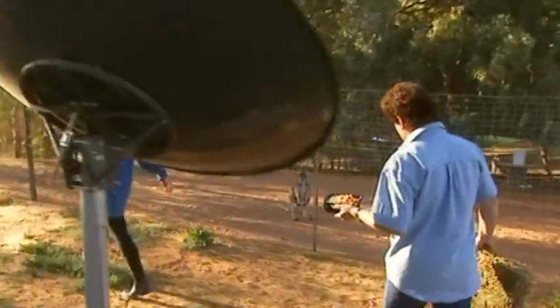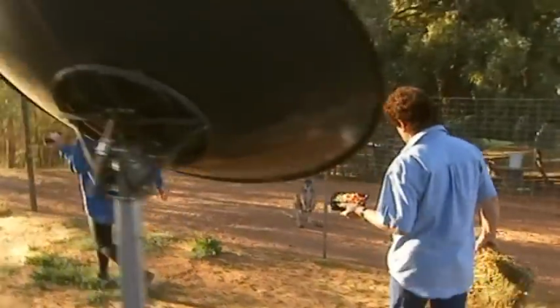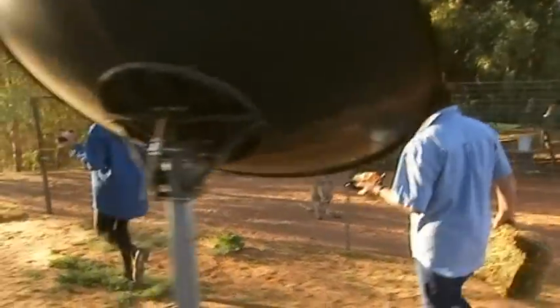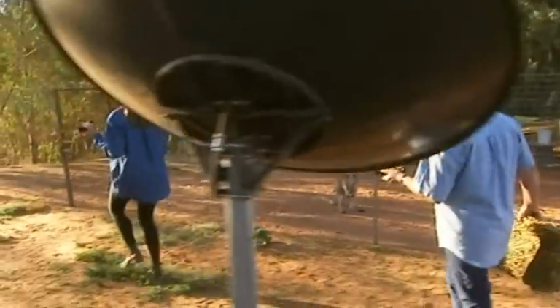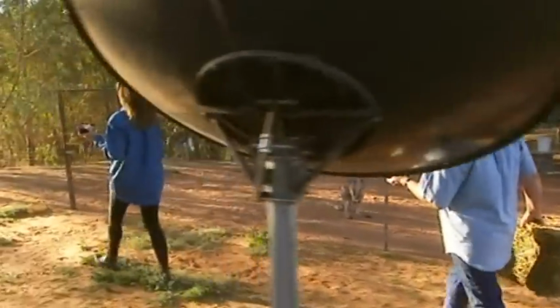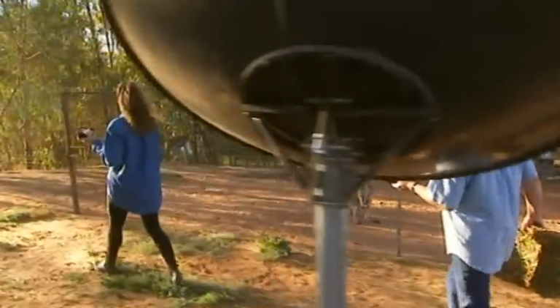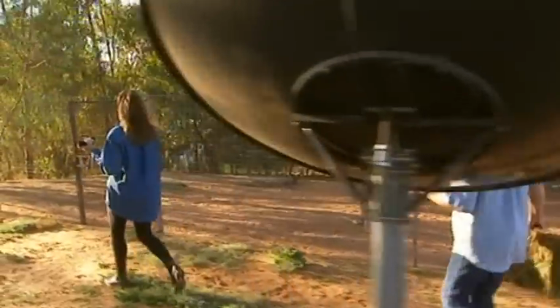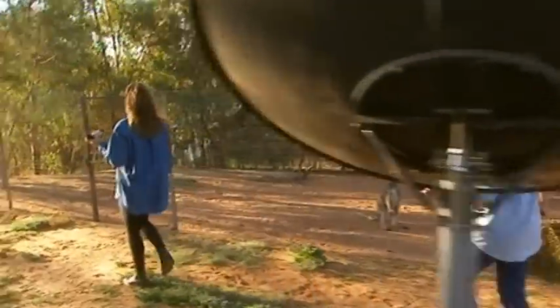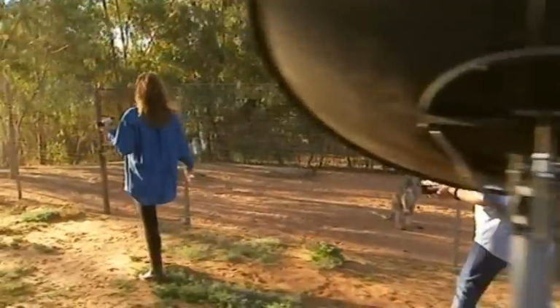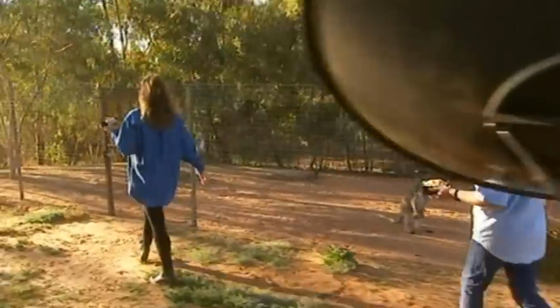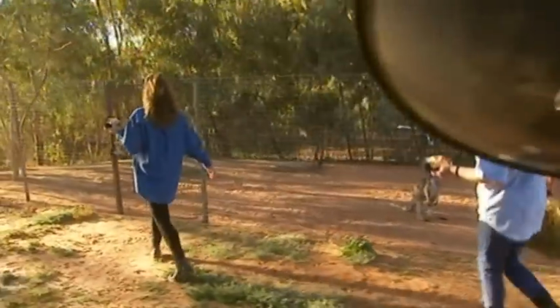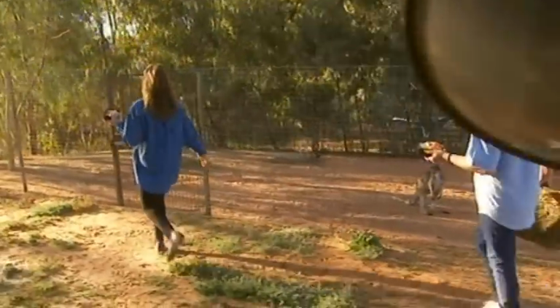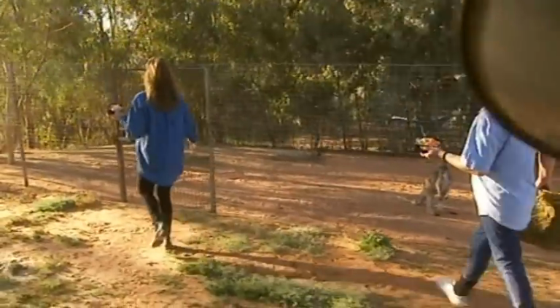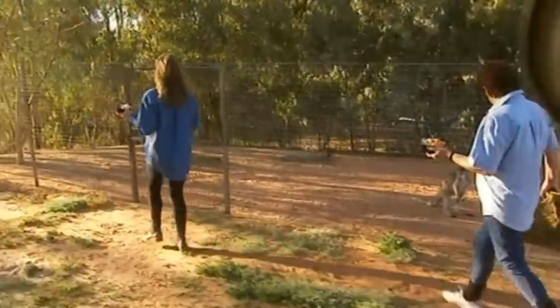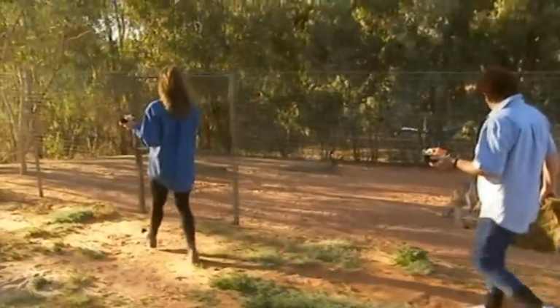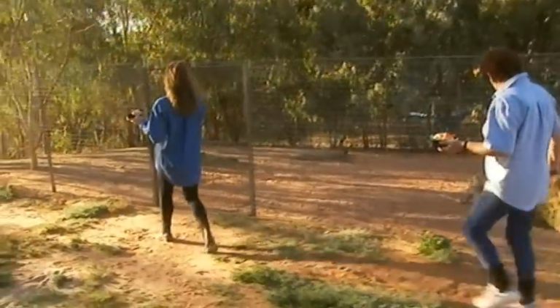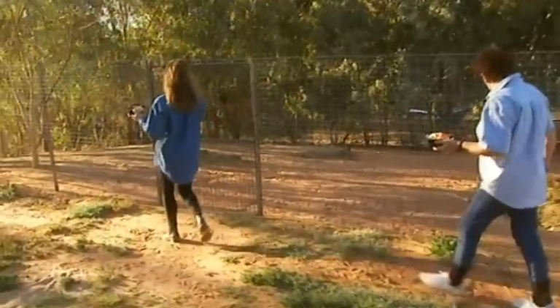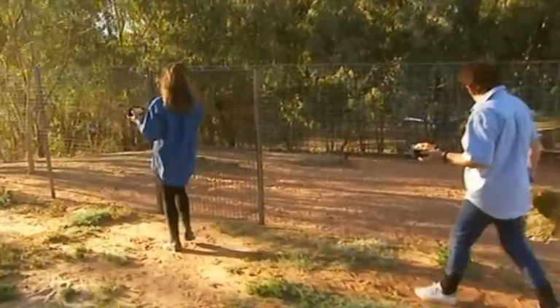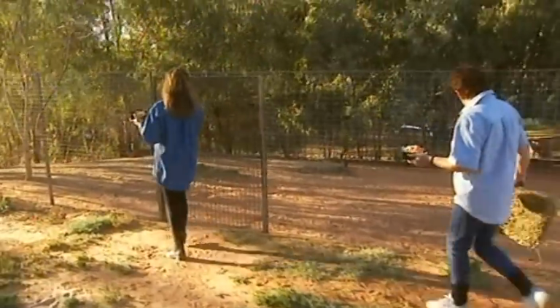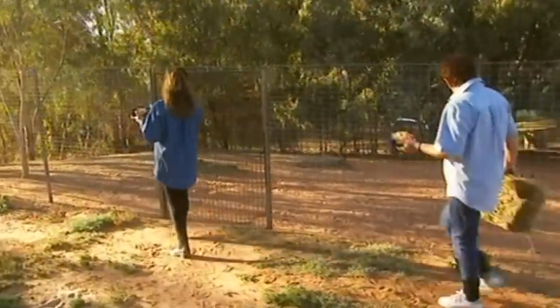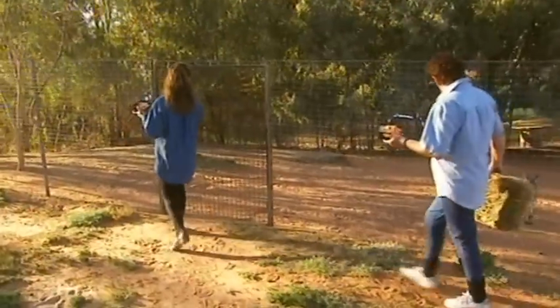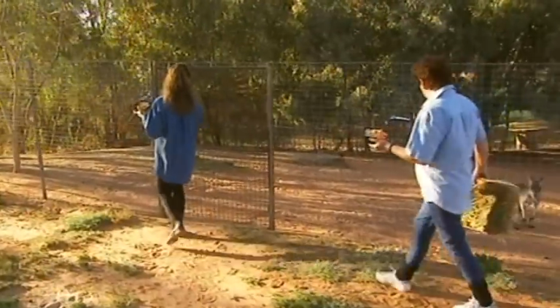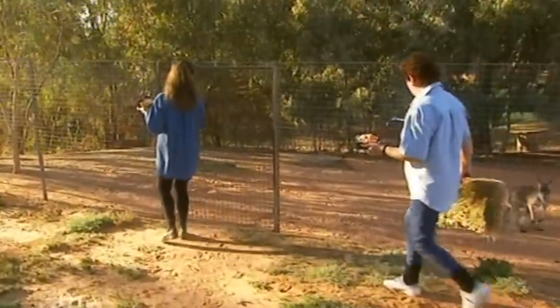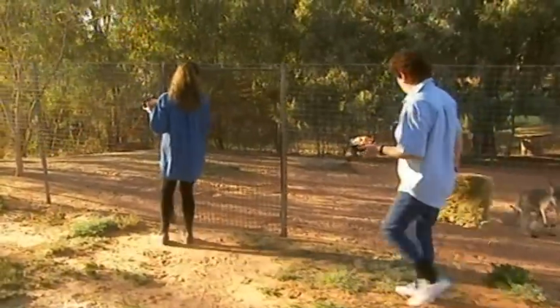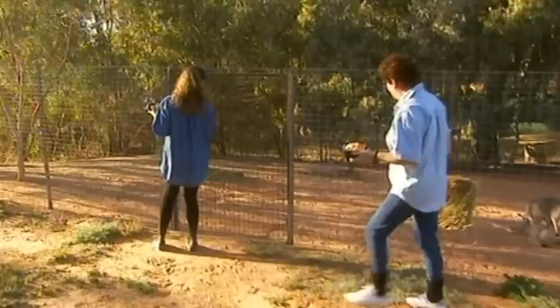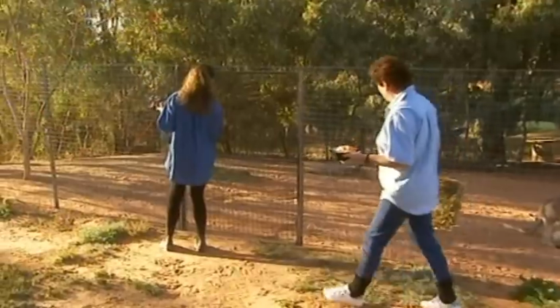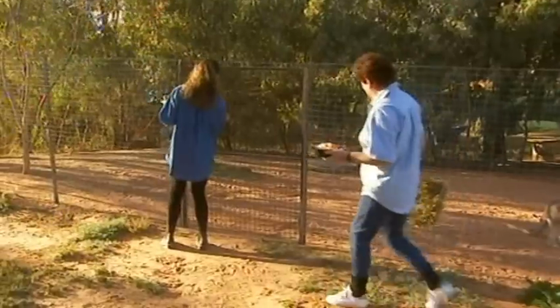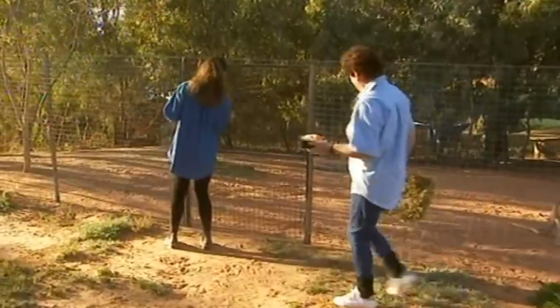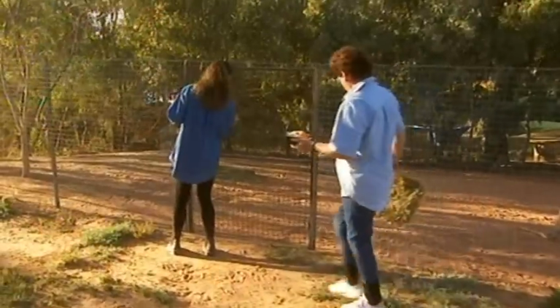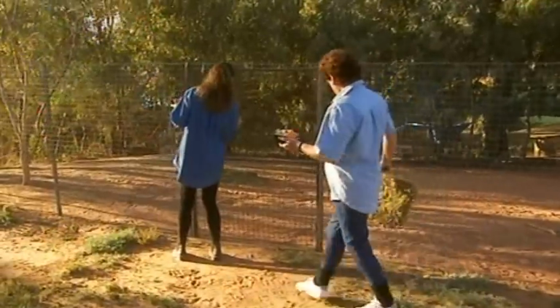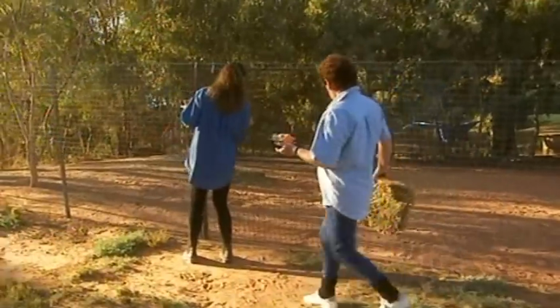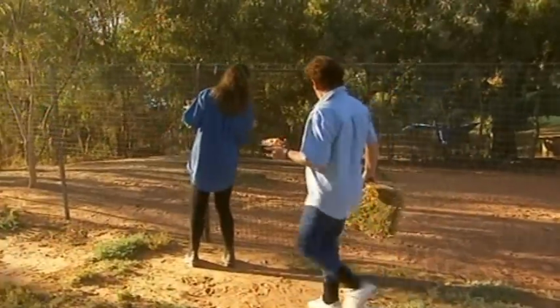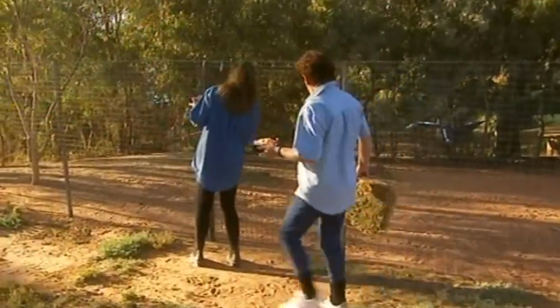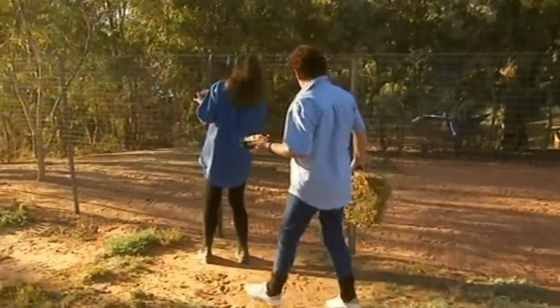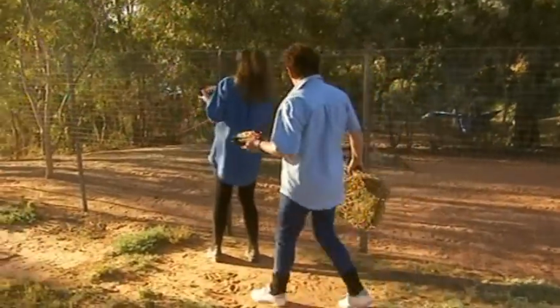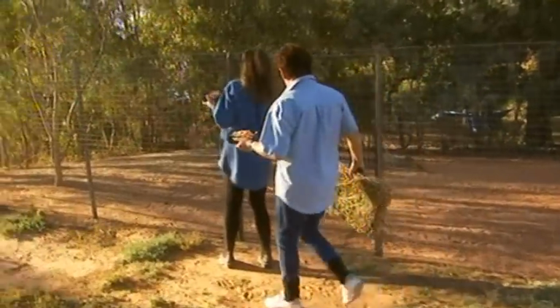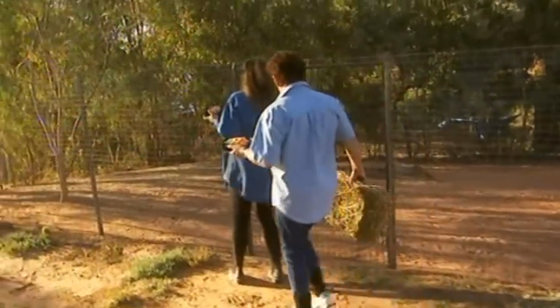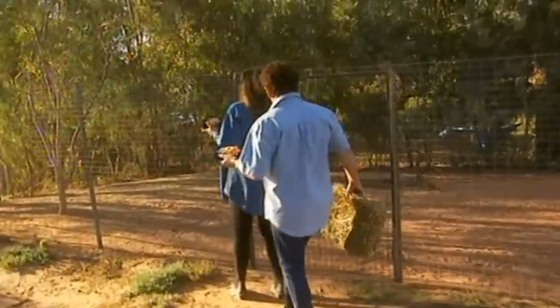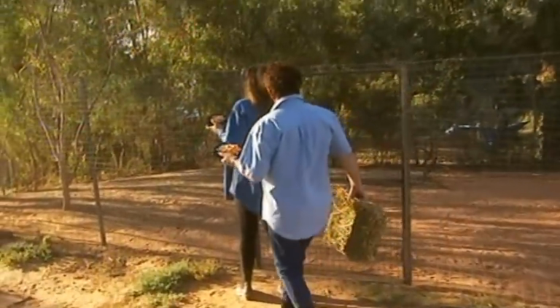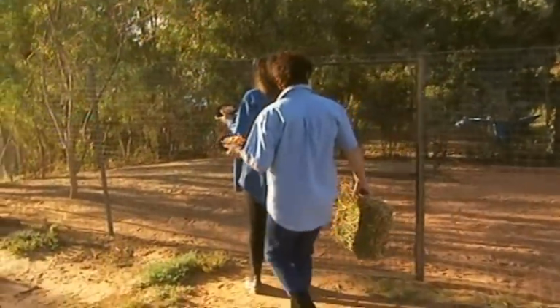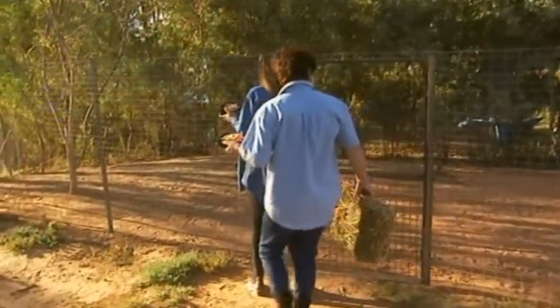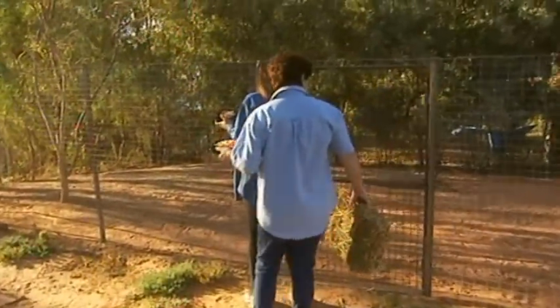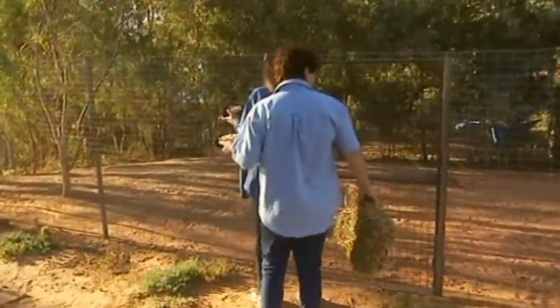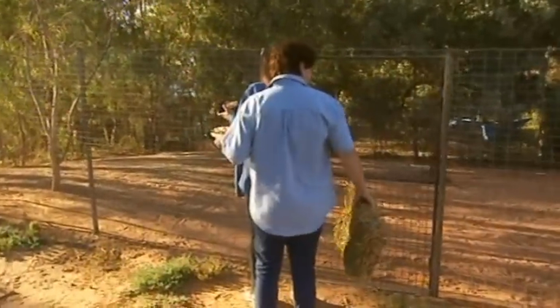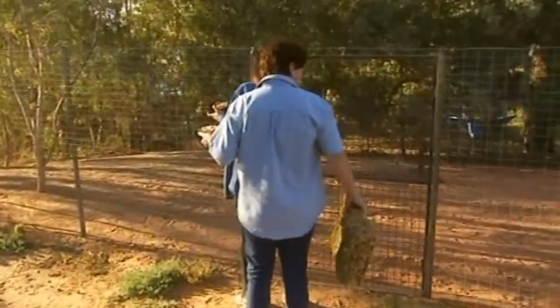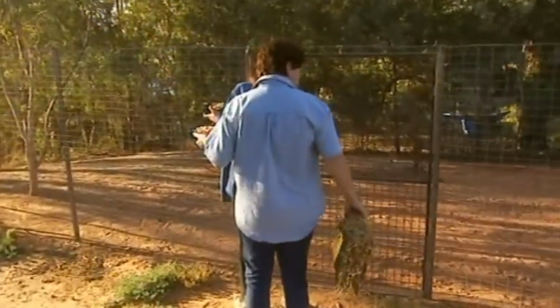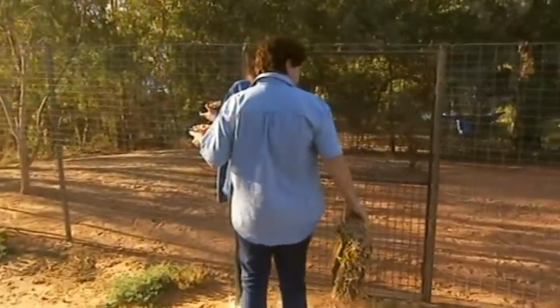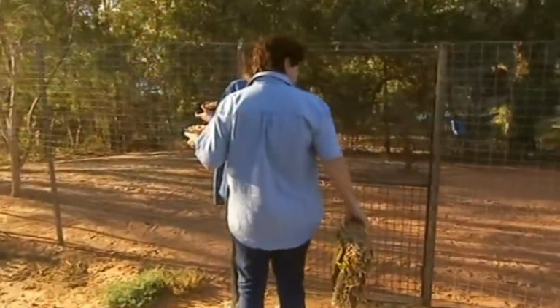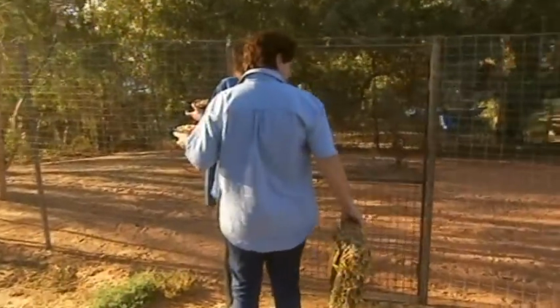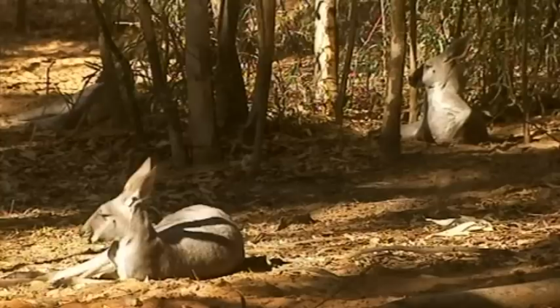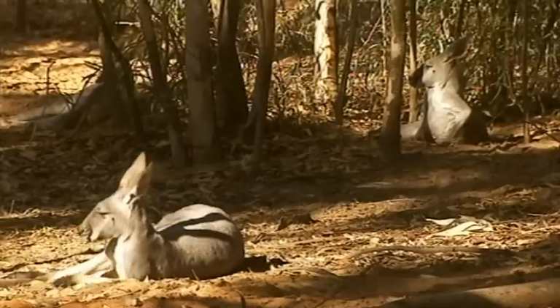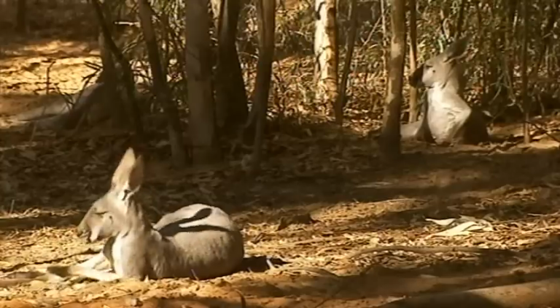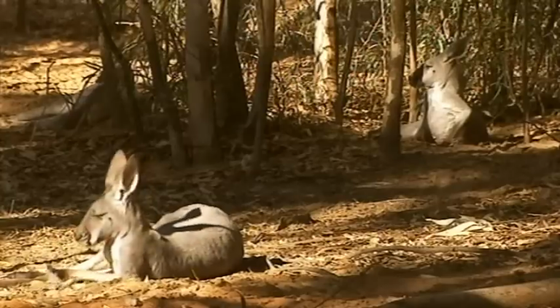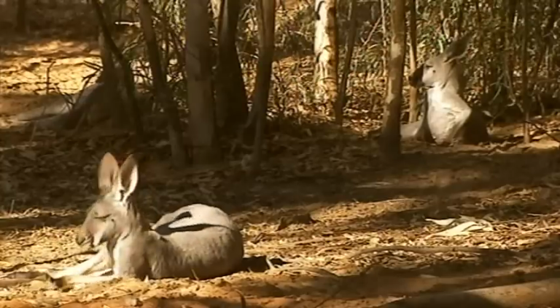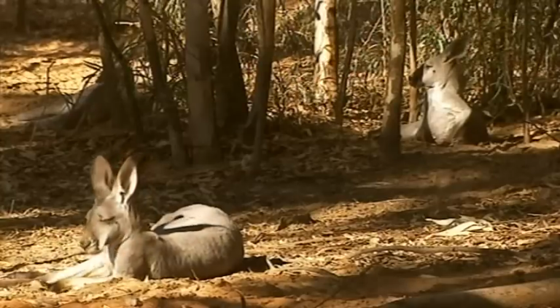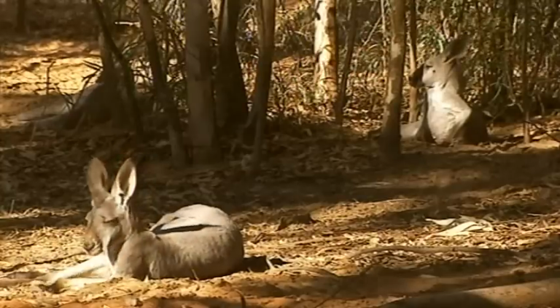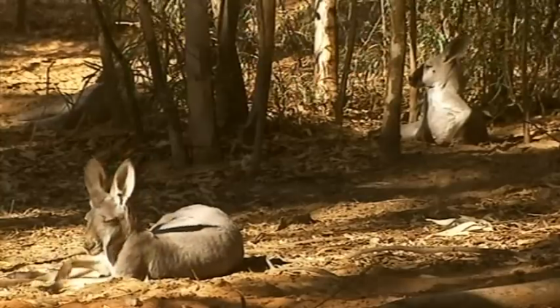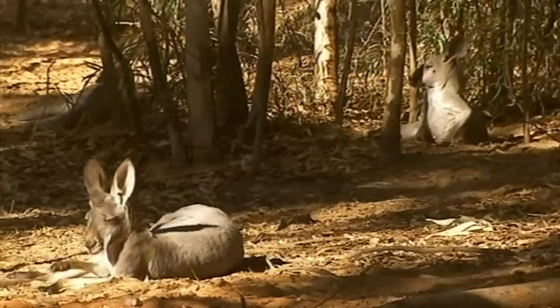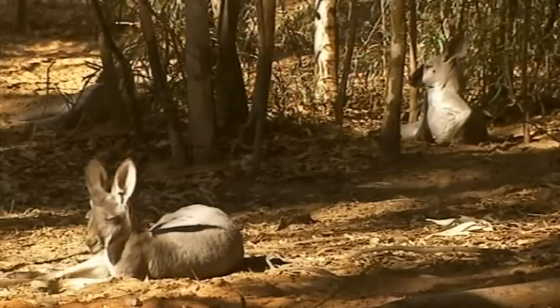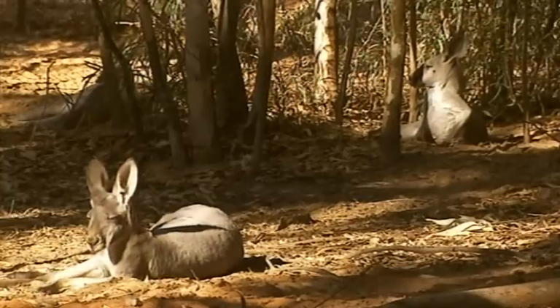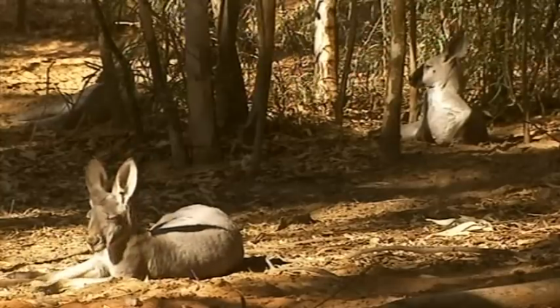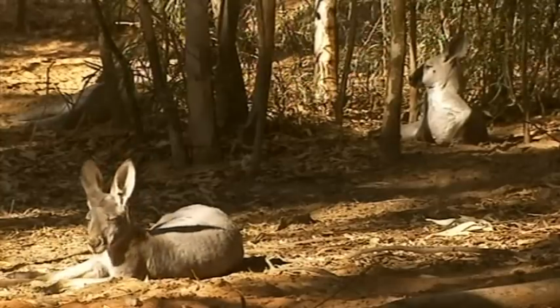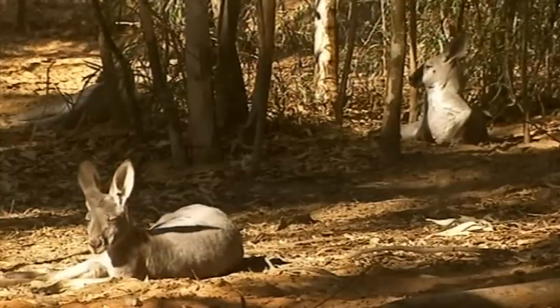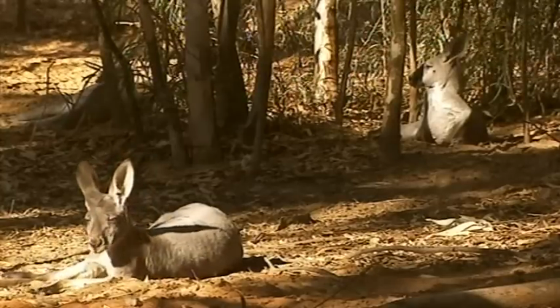The yard next to Sheila's house is home to their oldest residents. They've been with Sheila for two years now and have become part of the family.